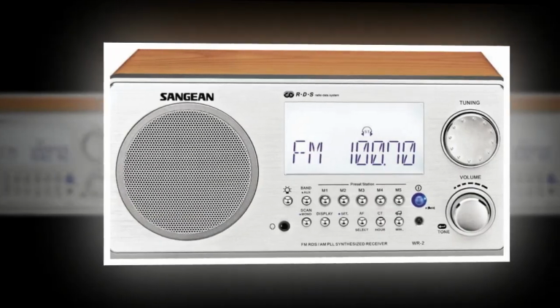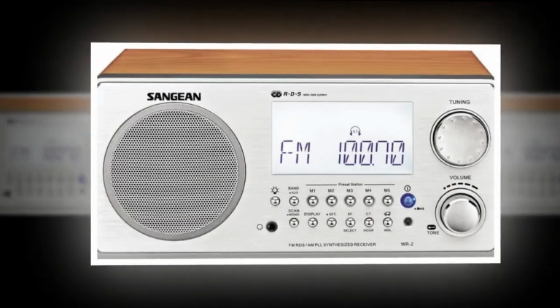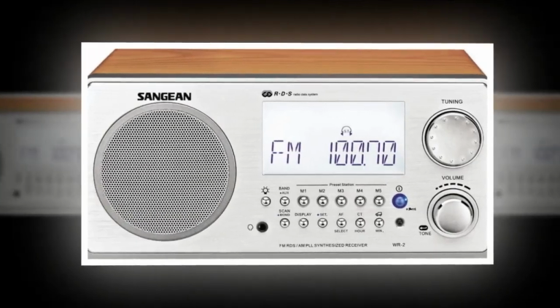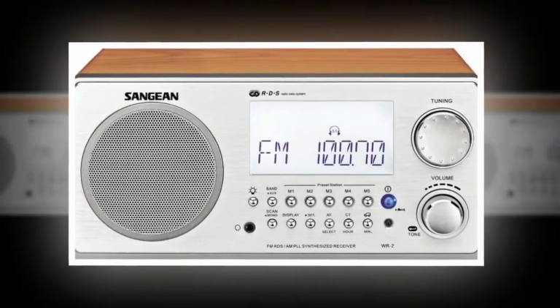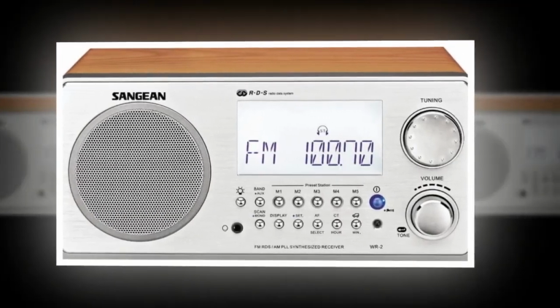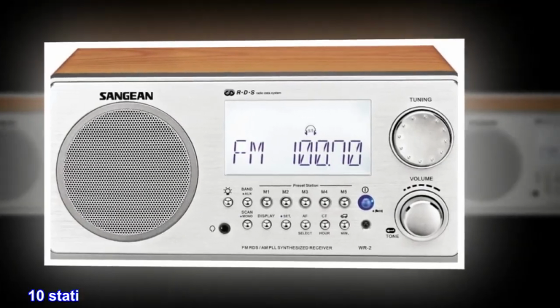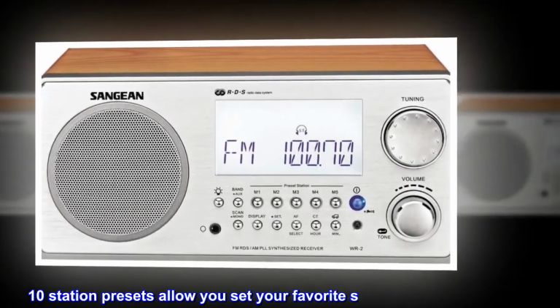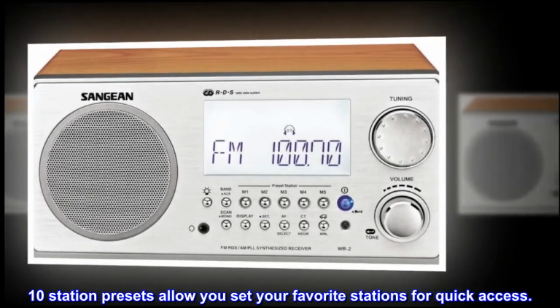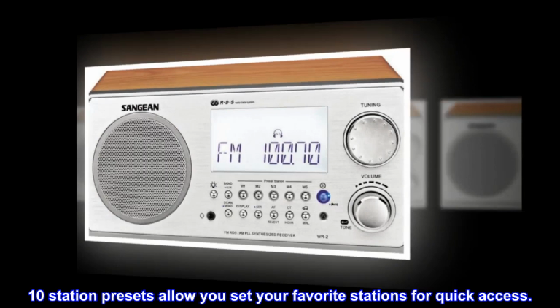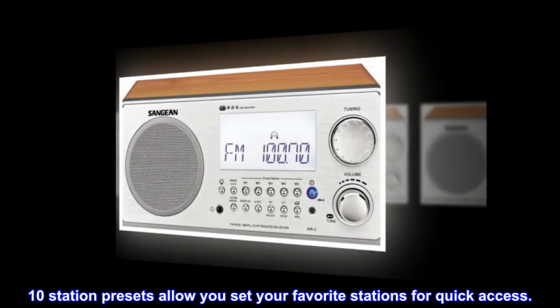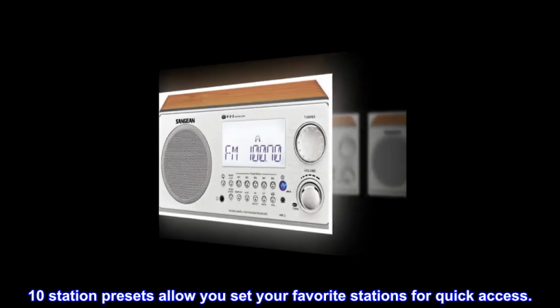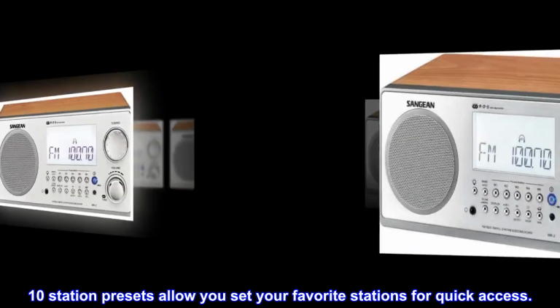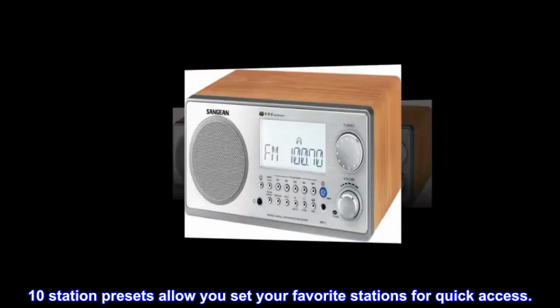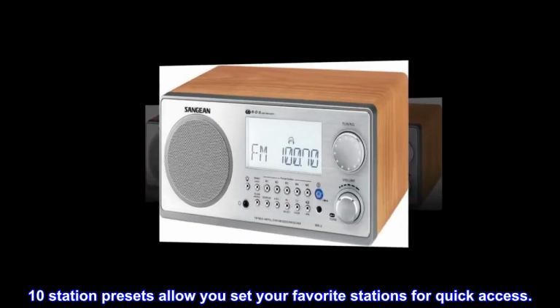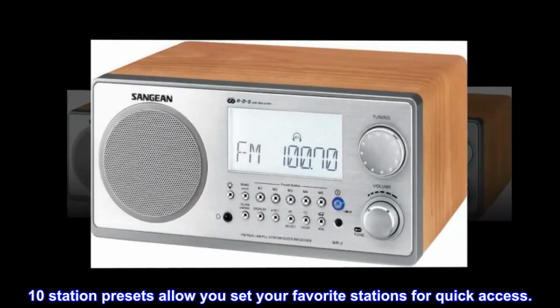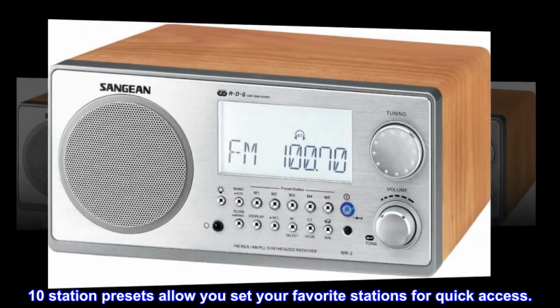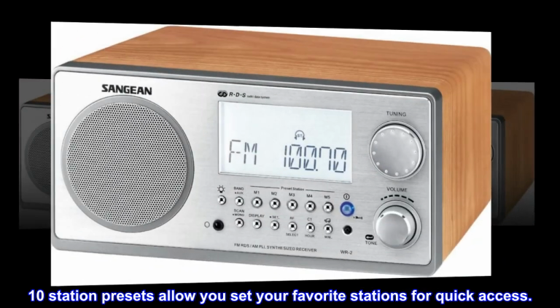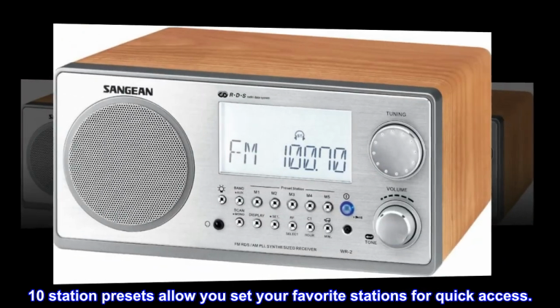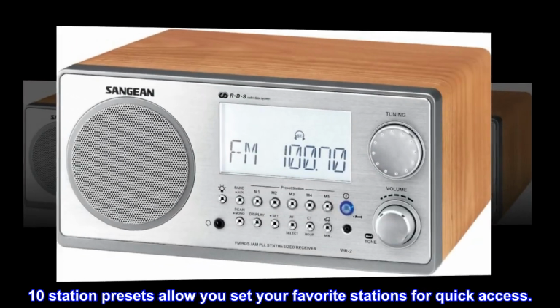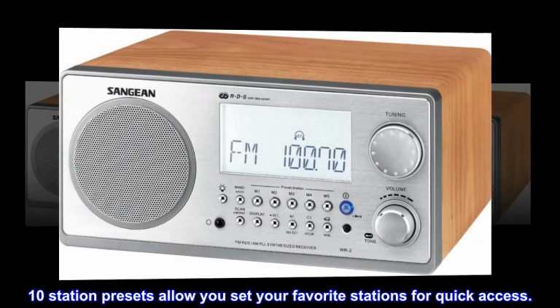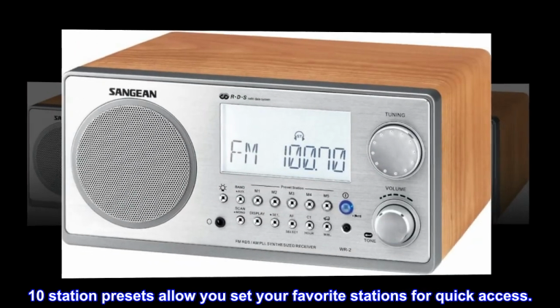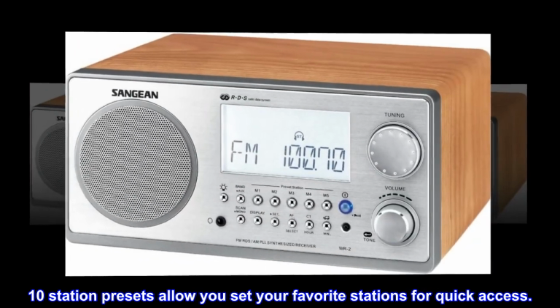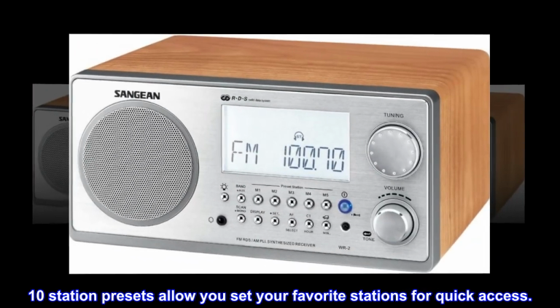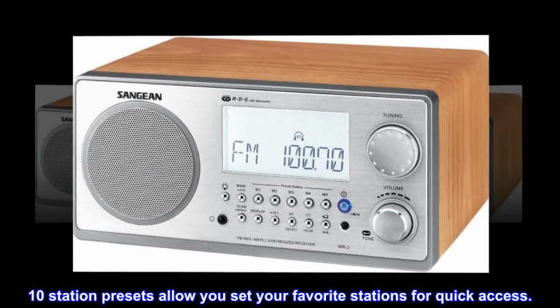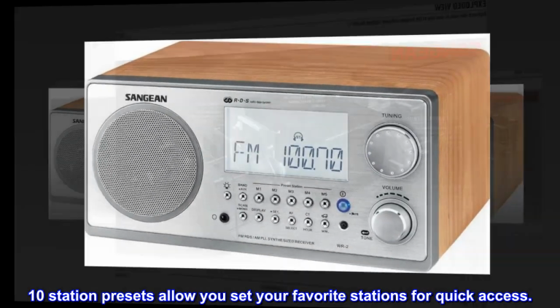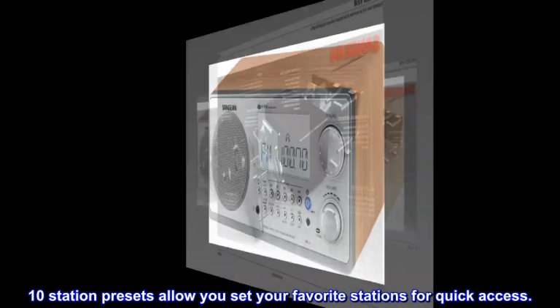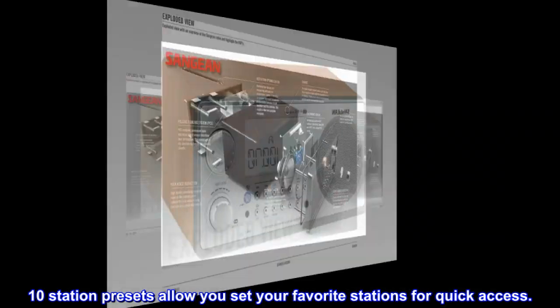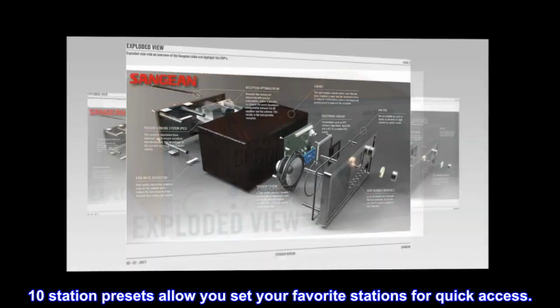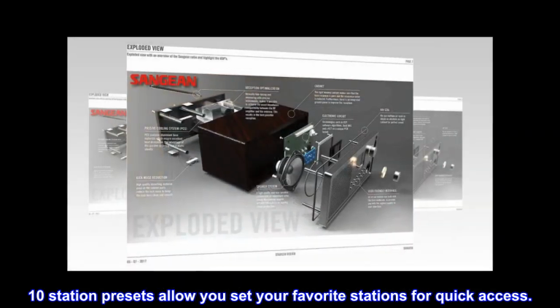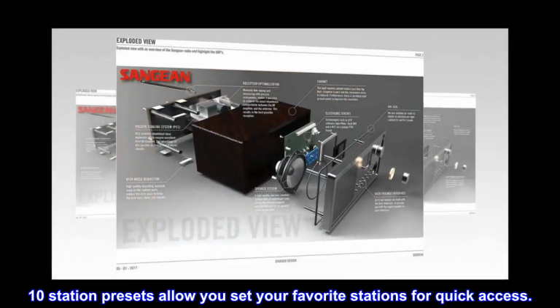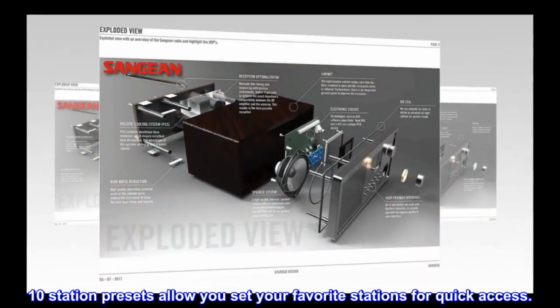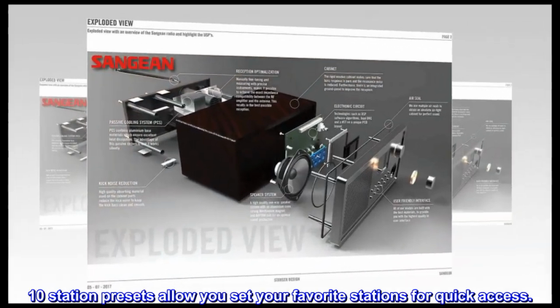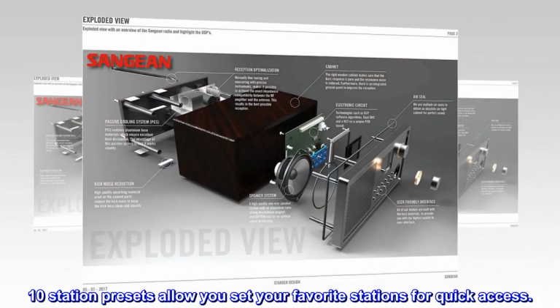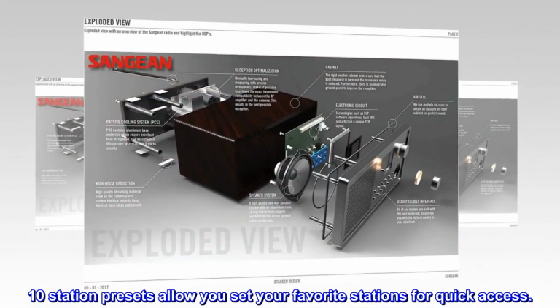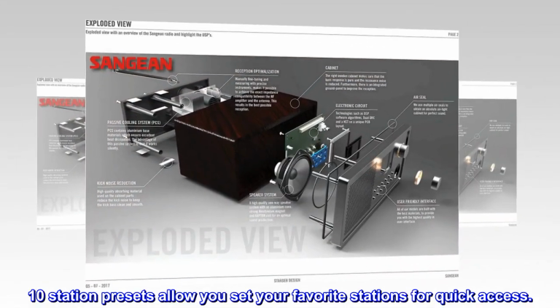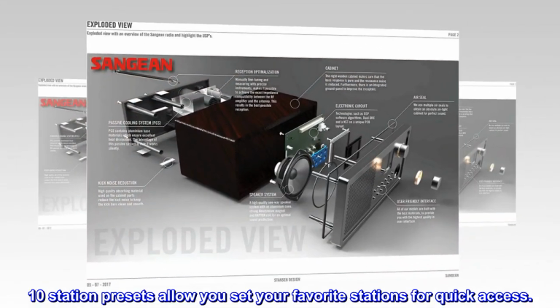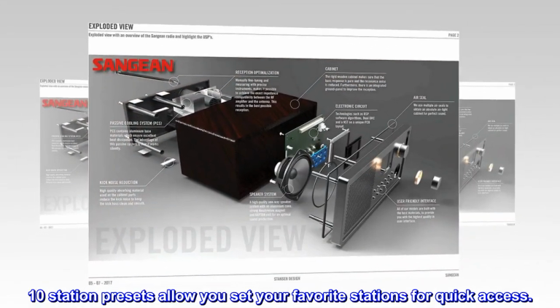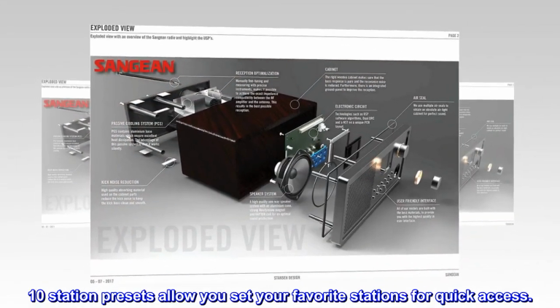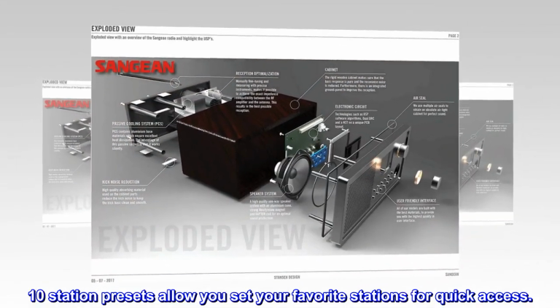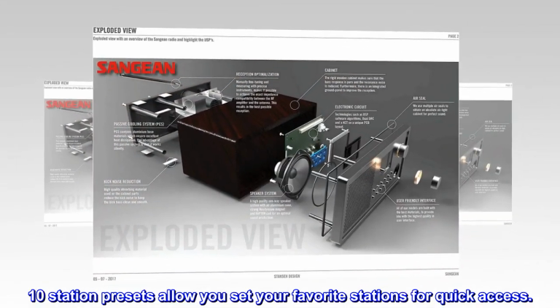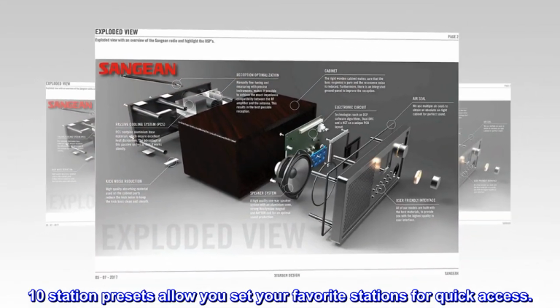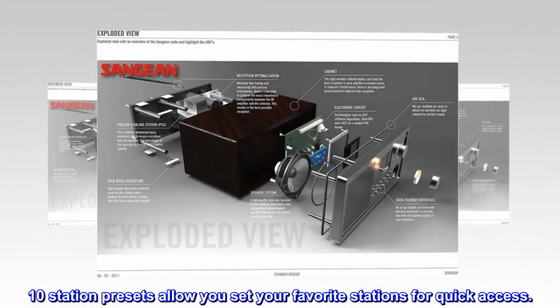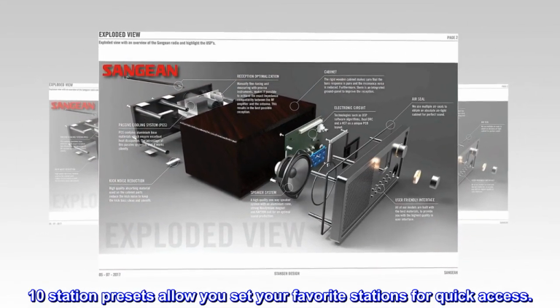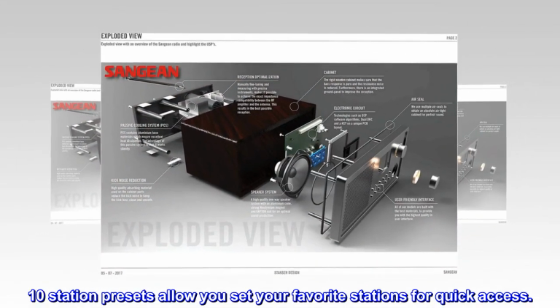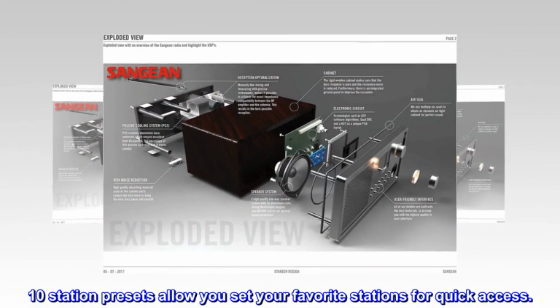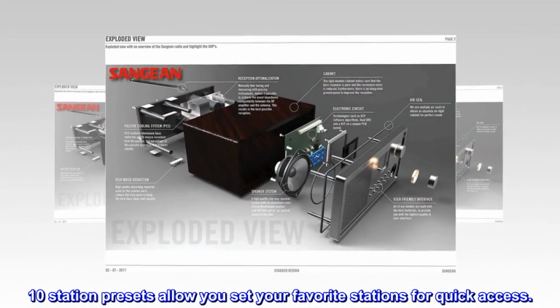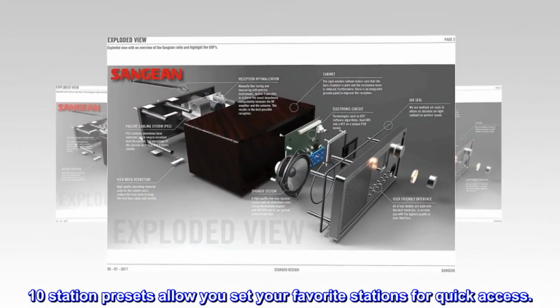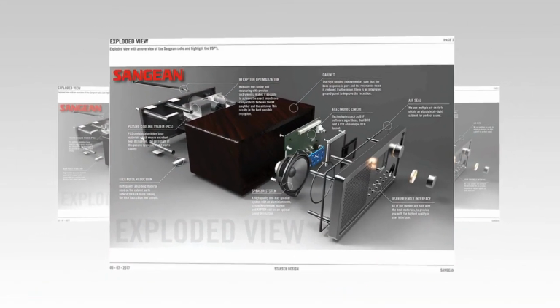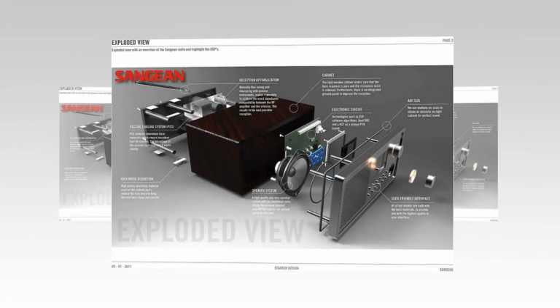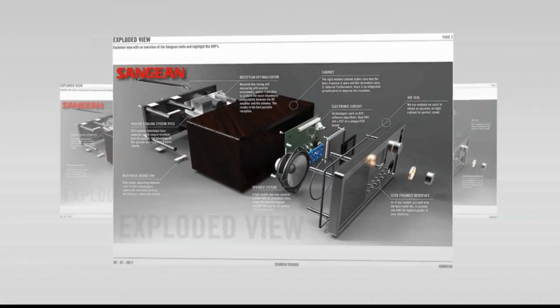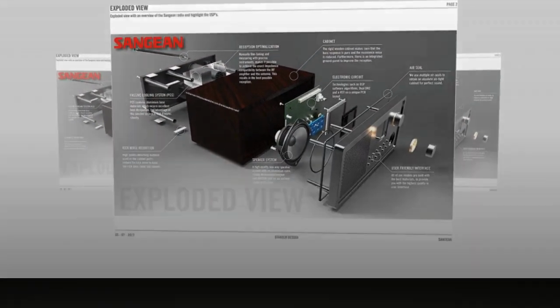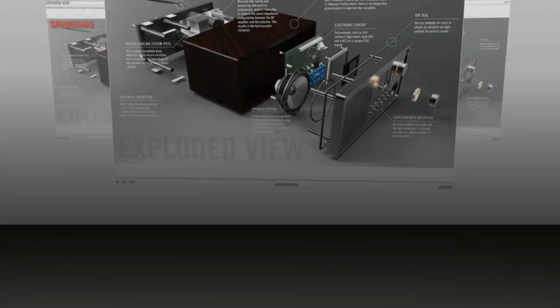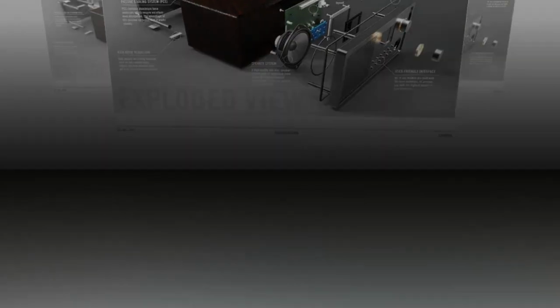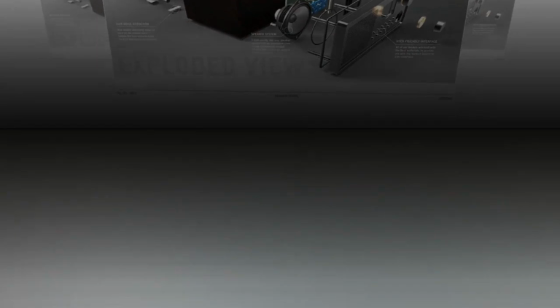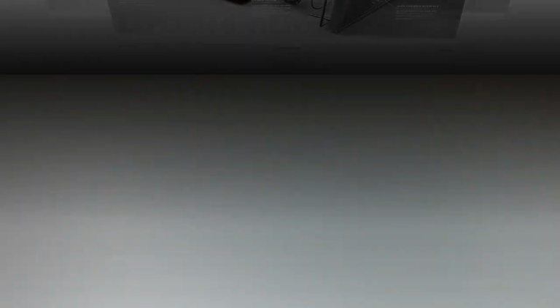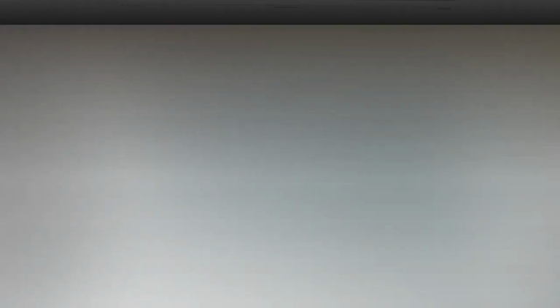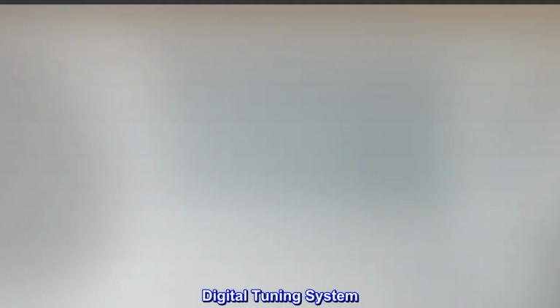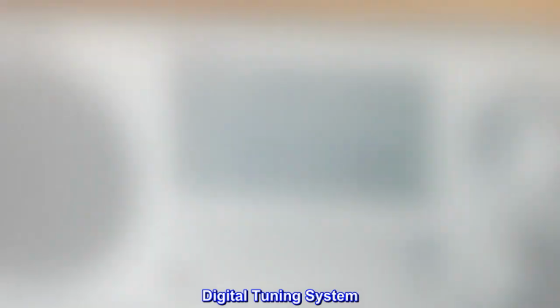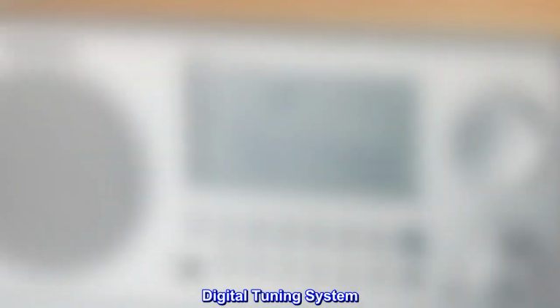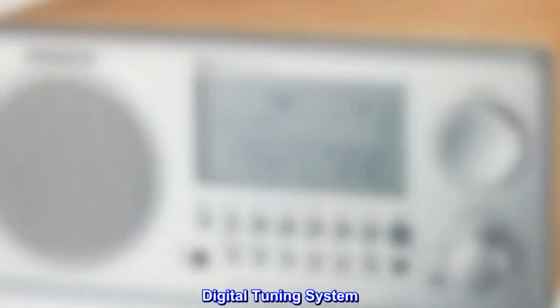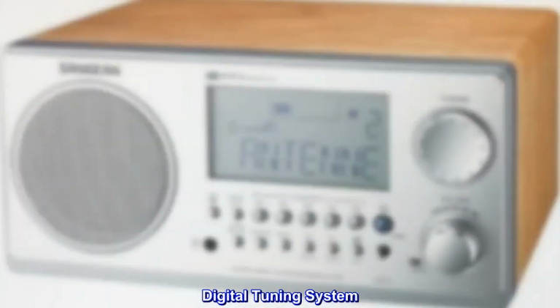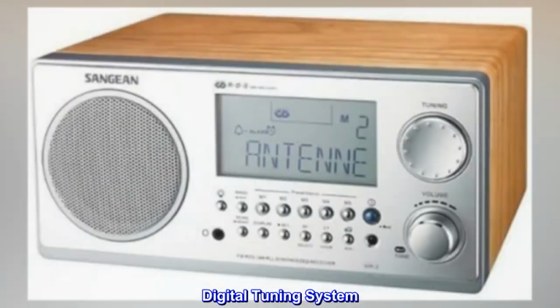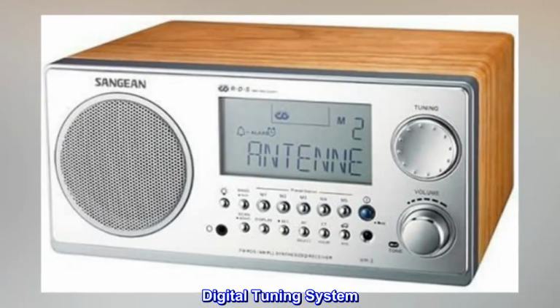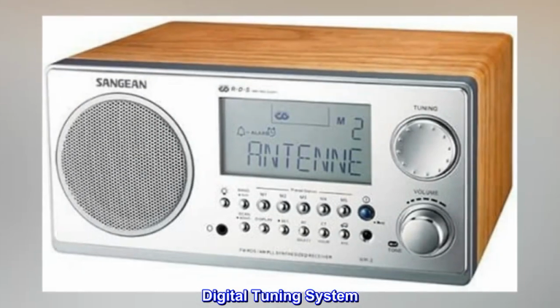10 station presets allow you to set your favorite stations for quick access. Digital tuning system.